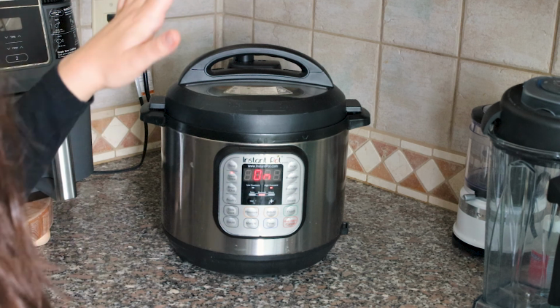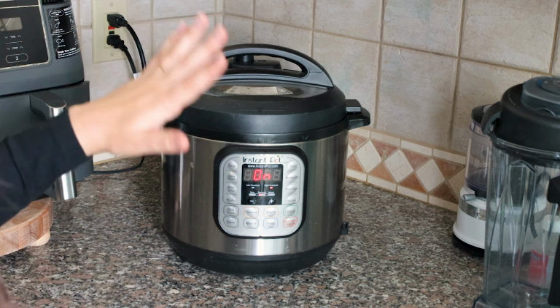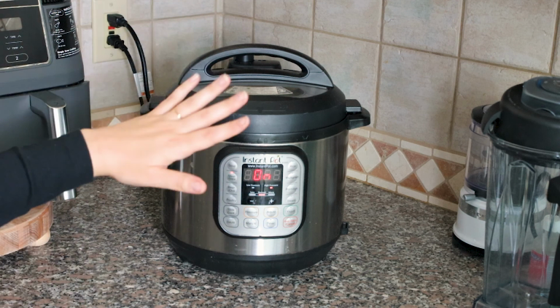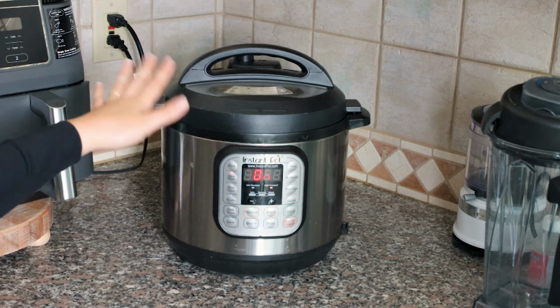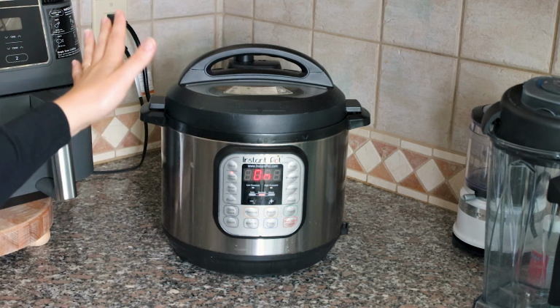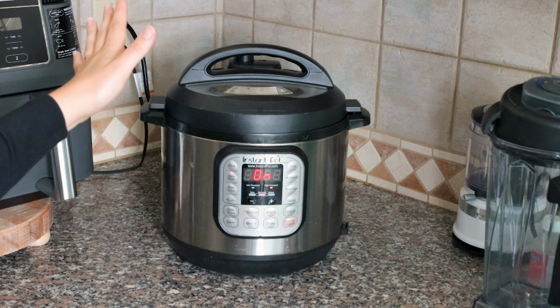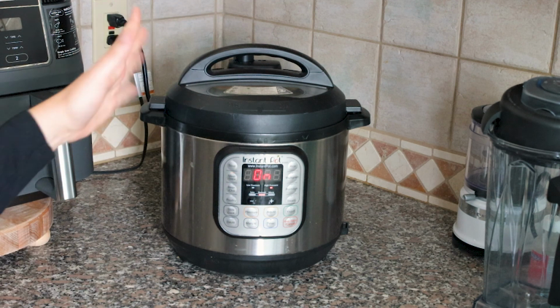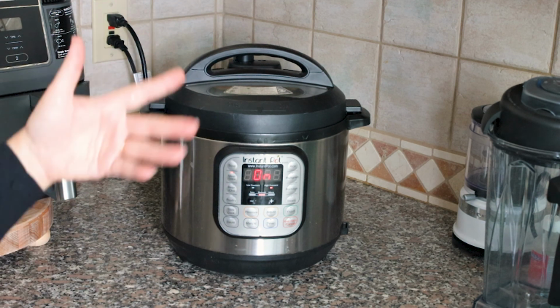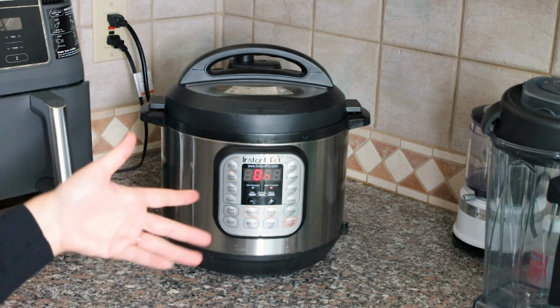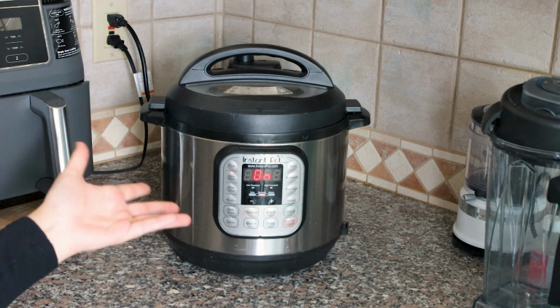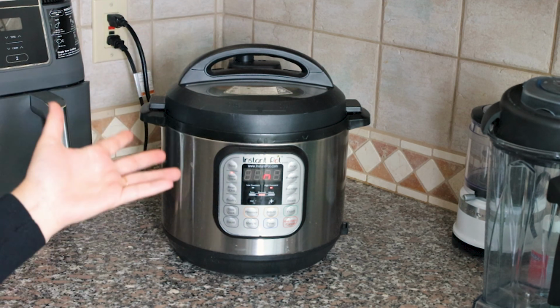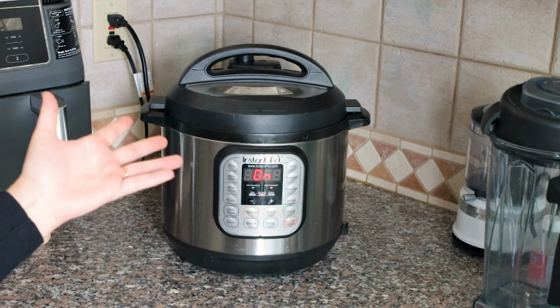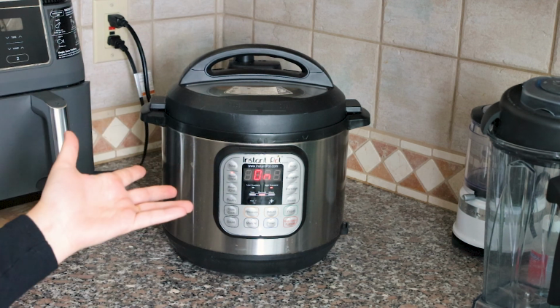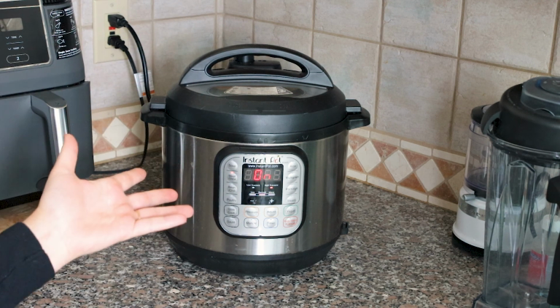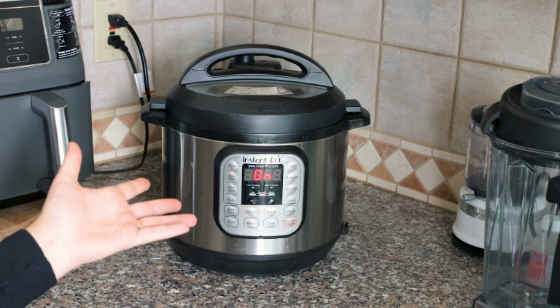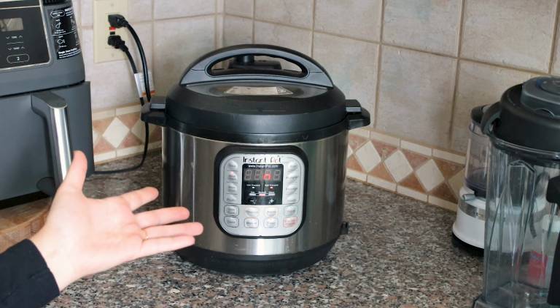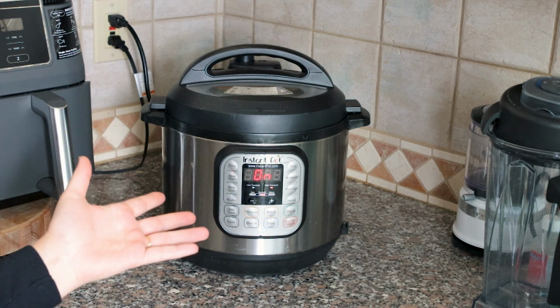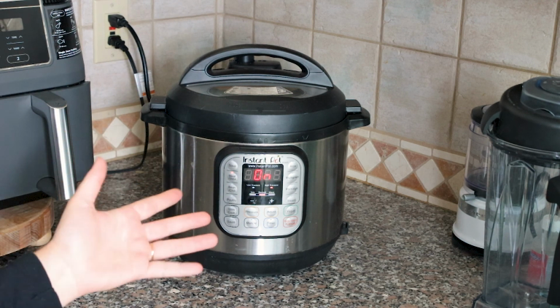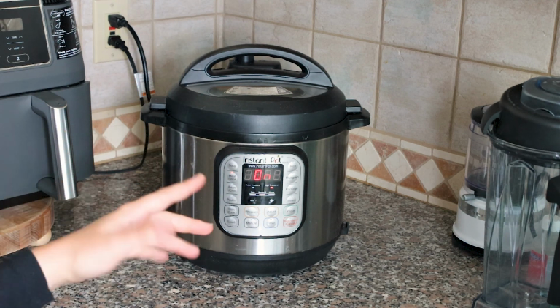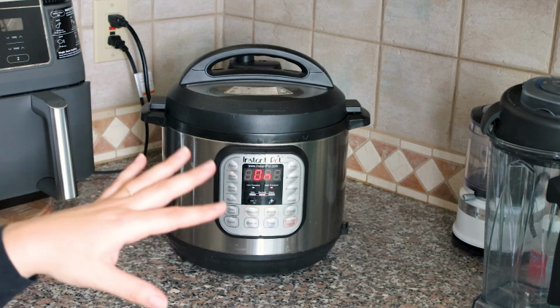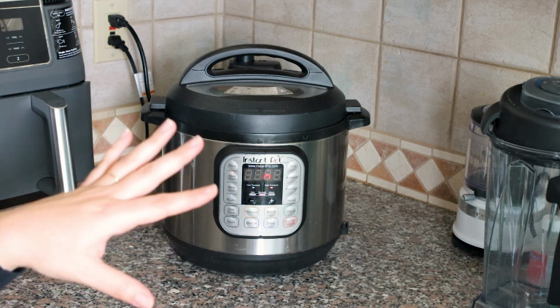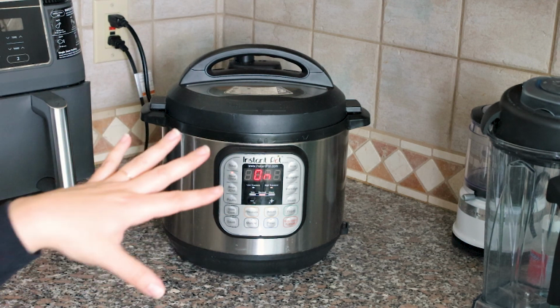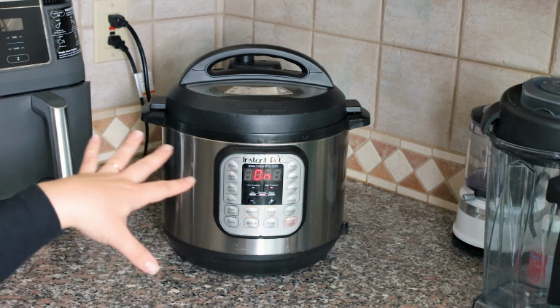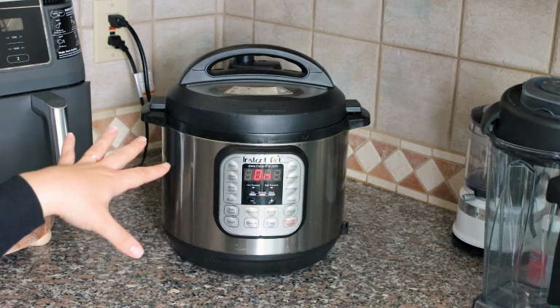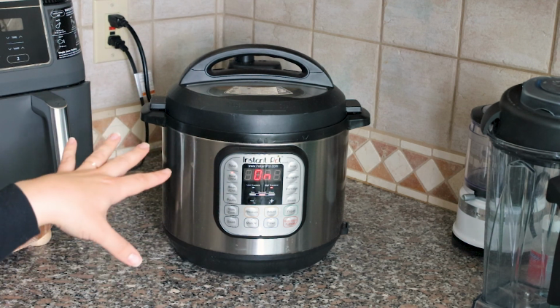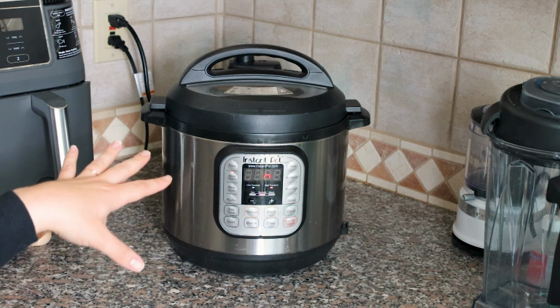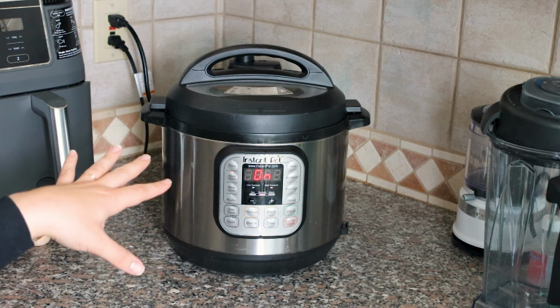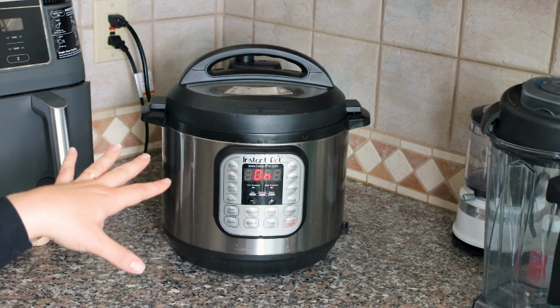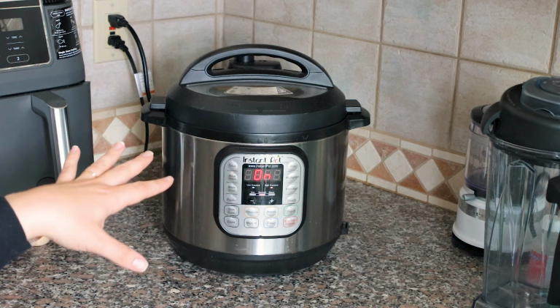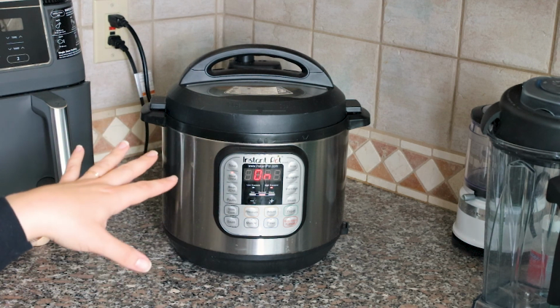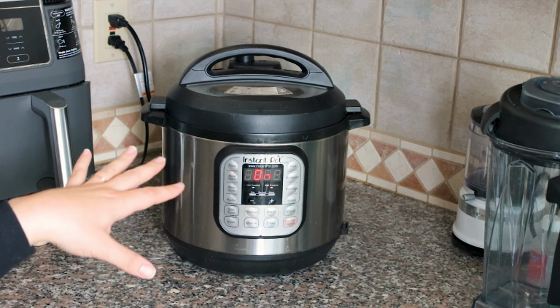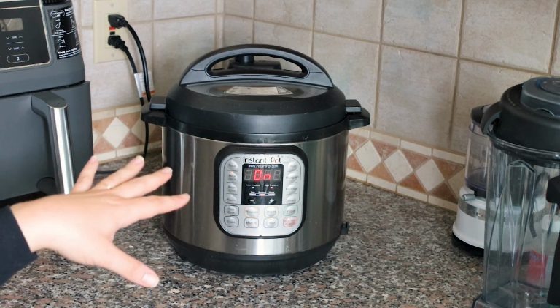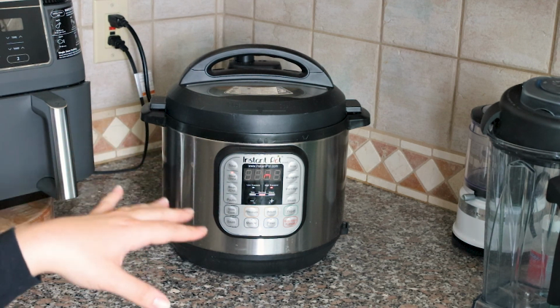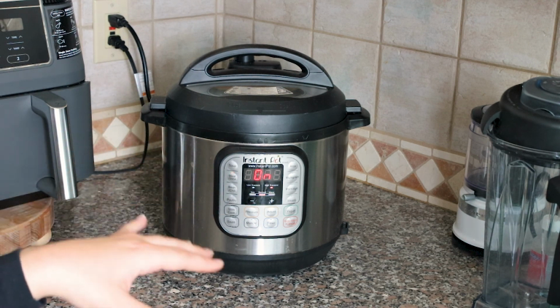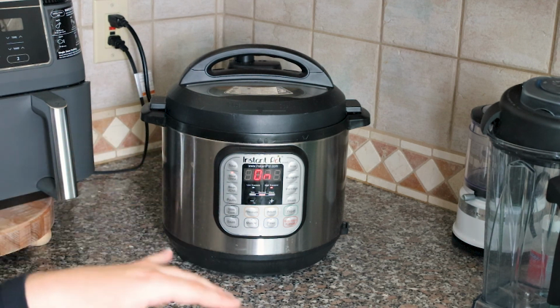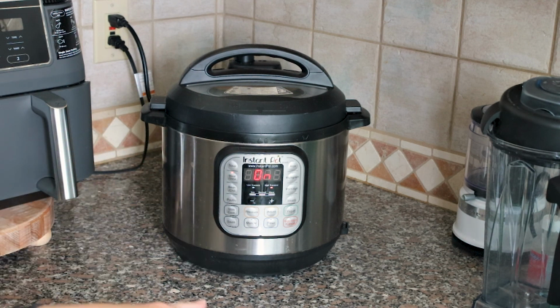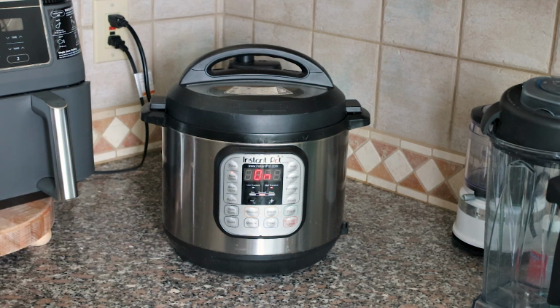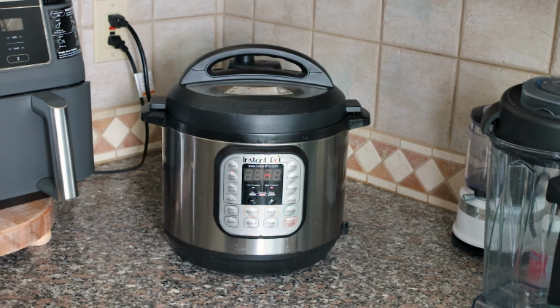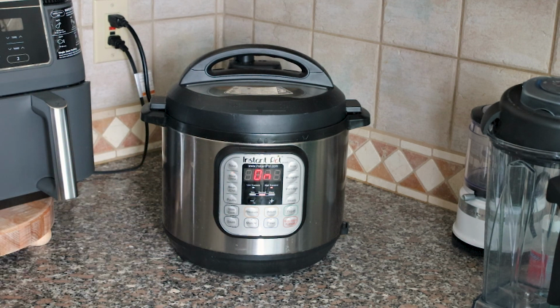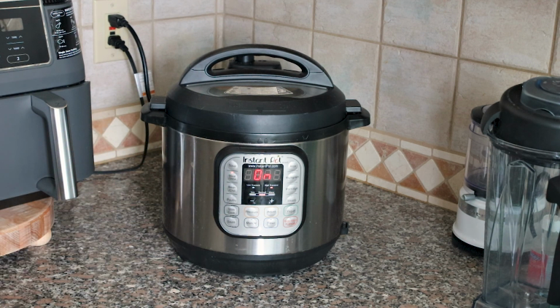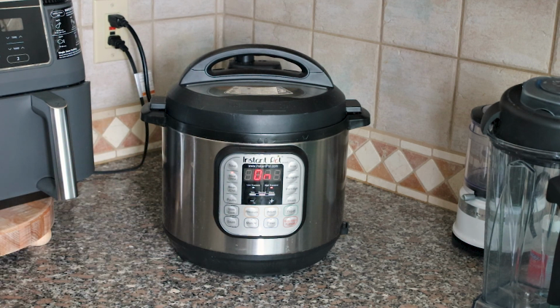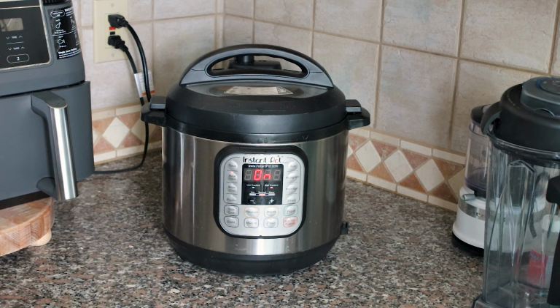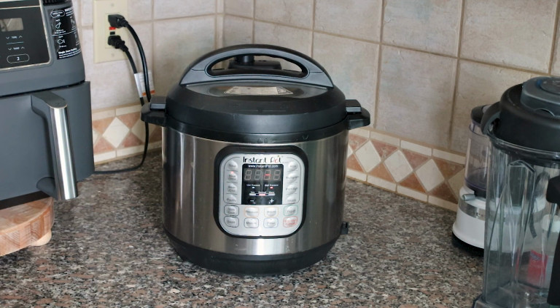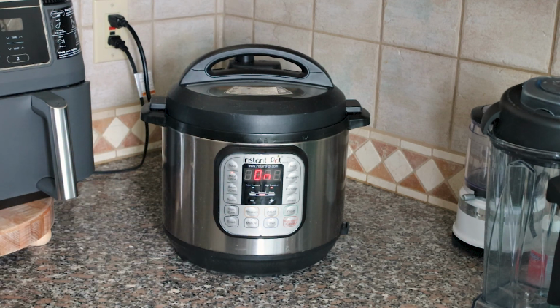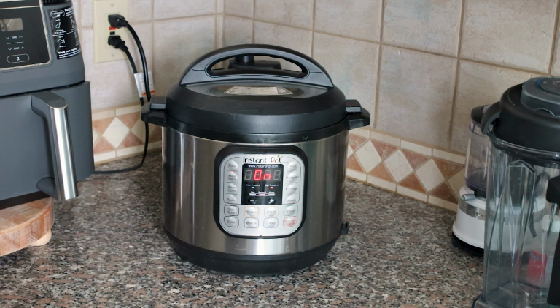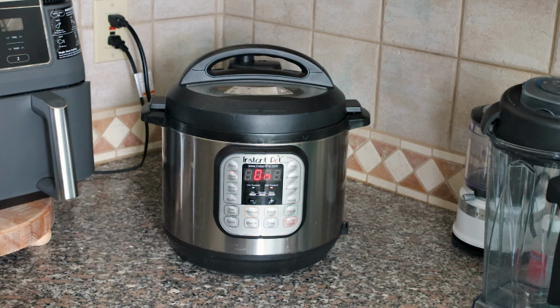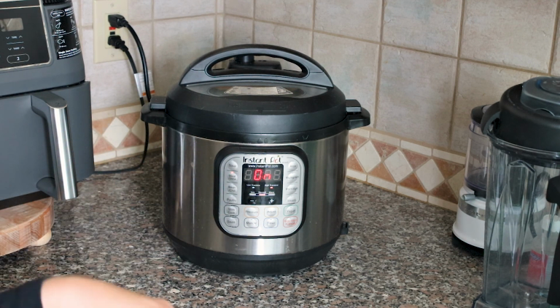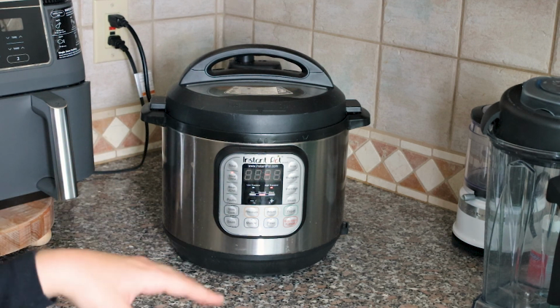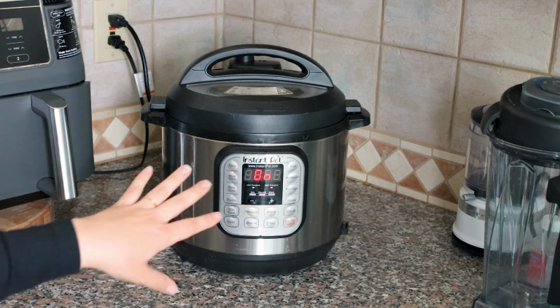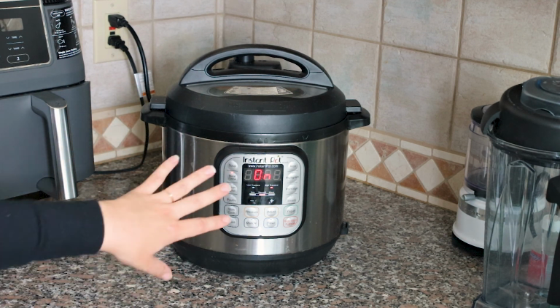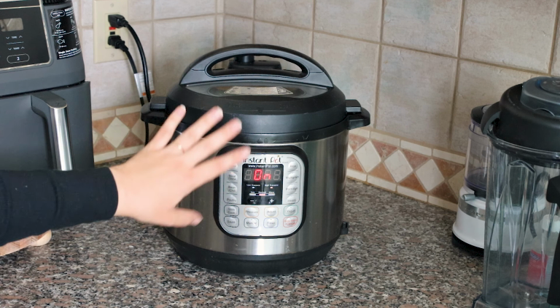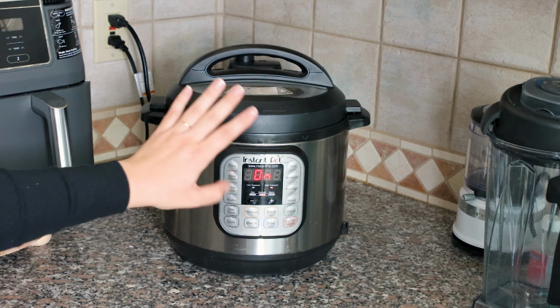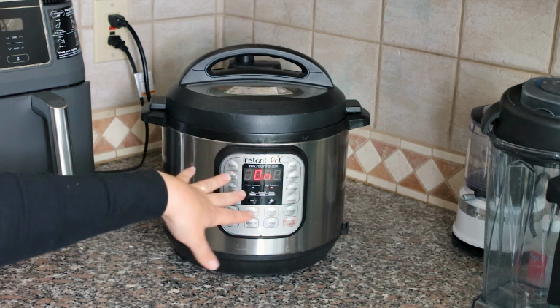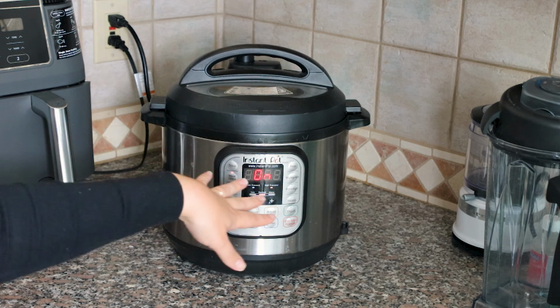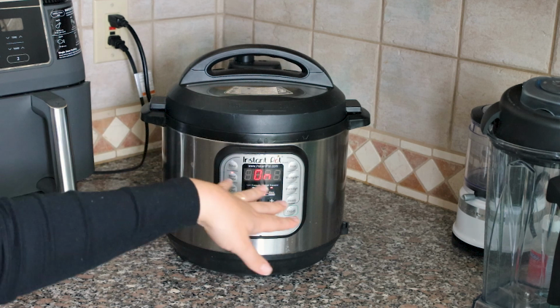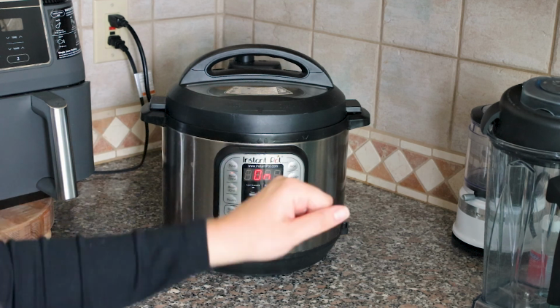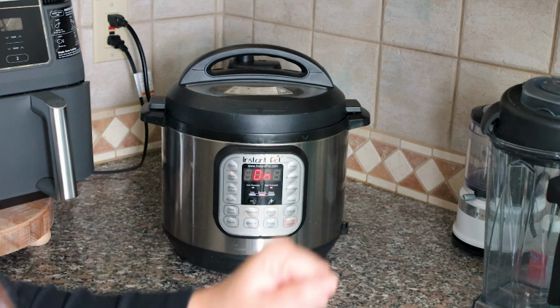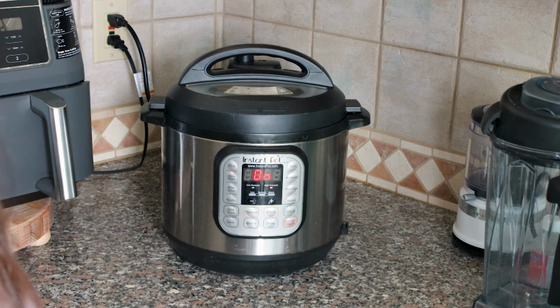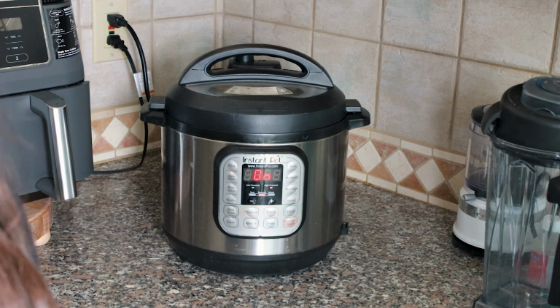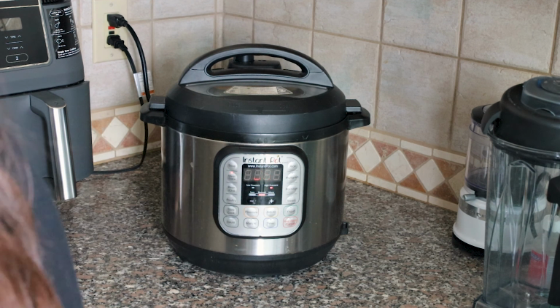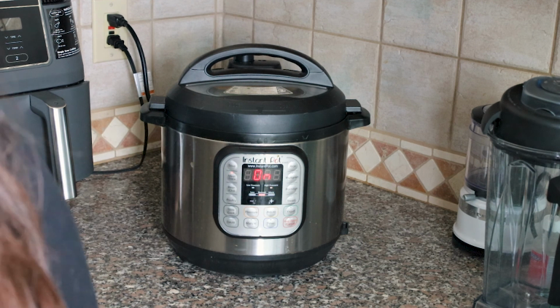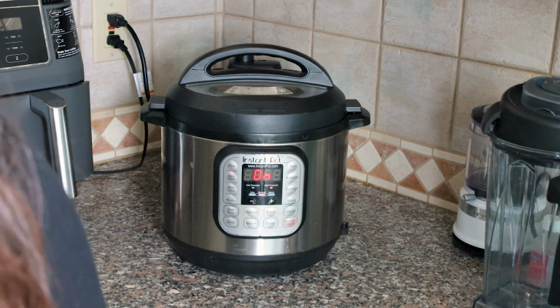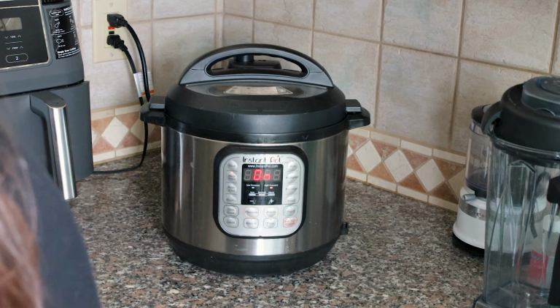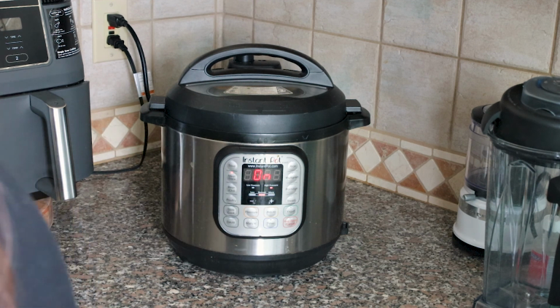We're just going to let that cook for an hour and we'll see it when it's done.